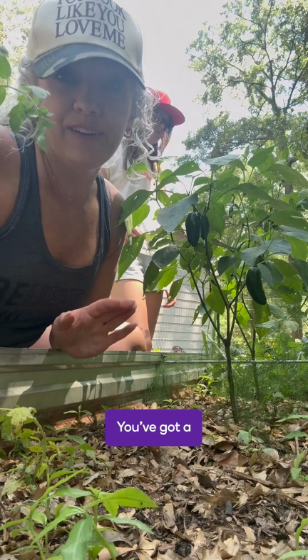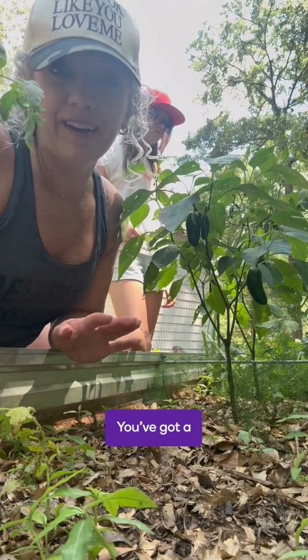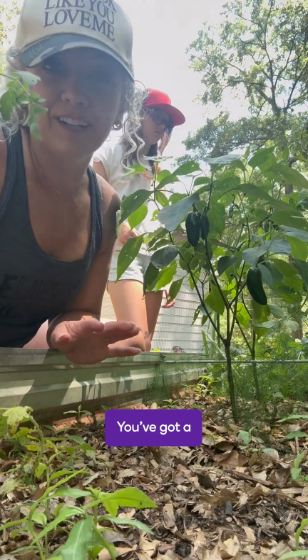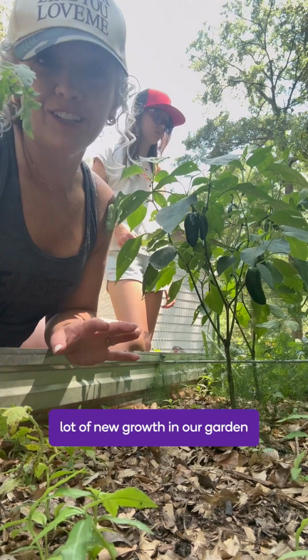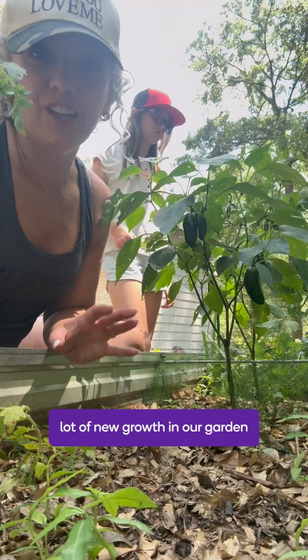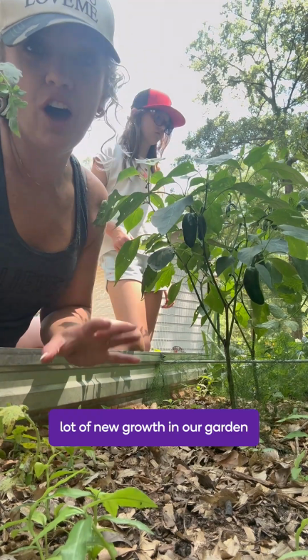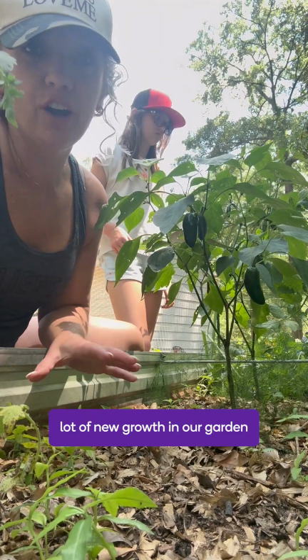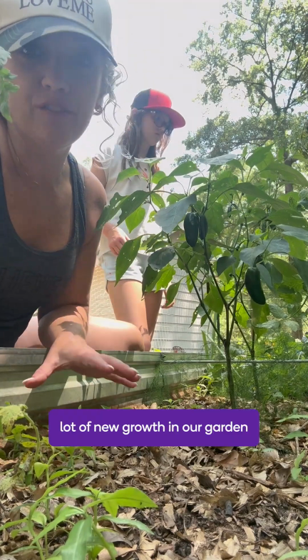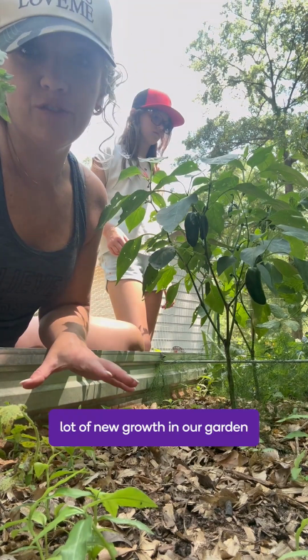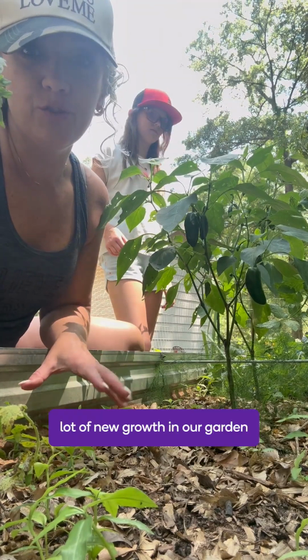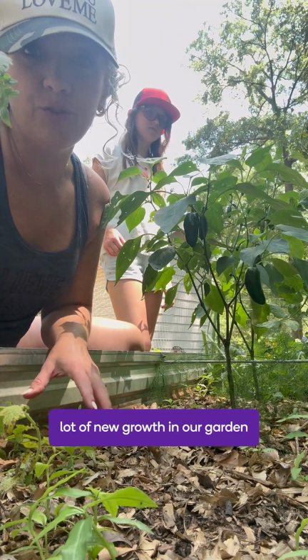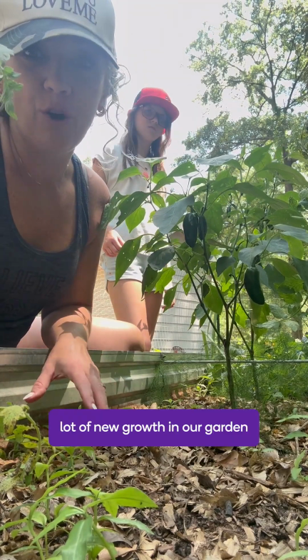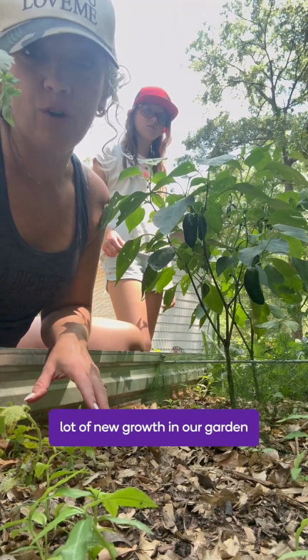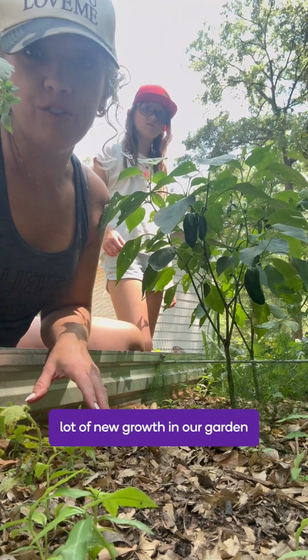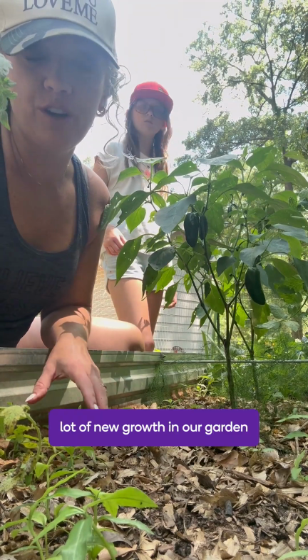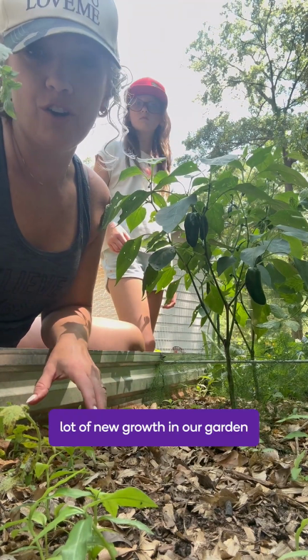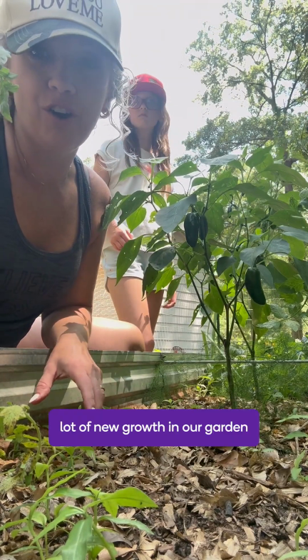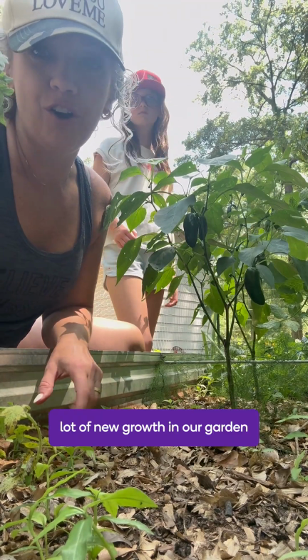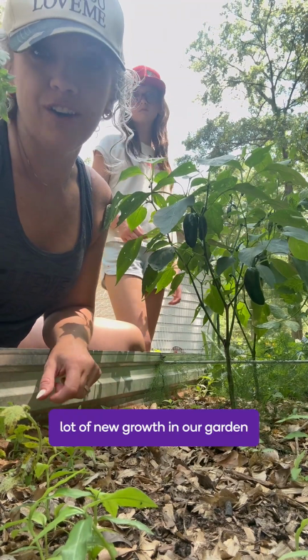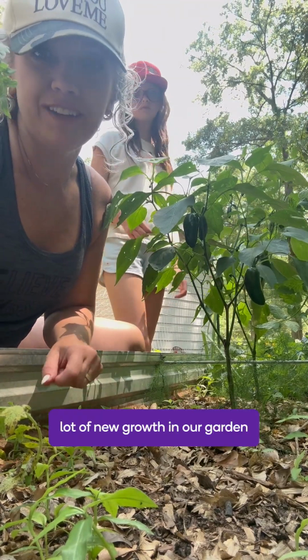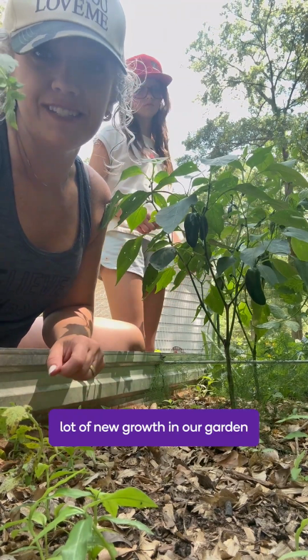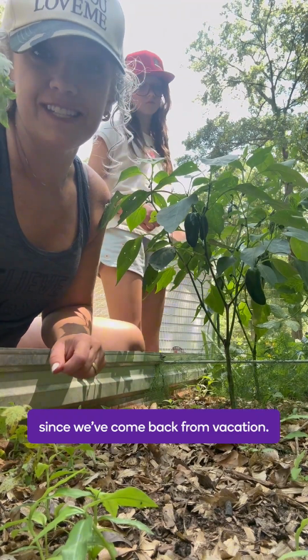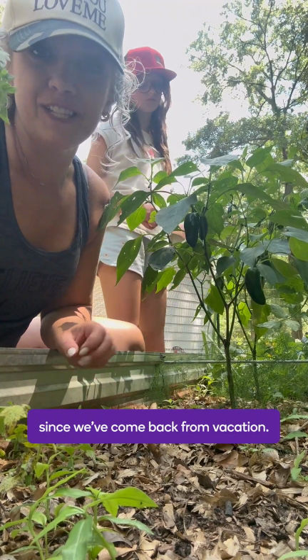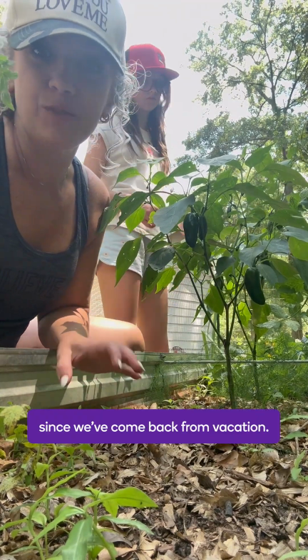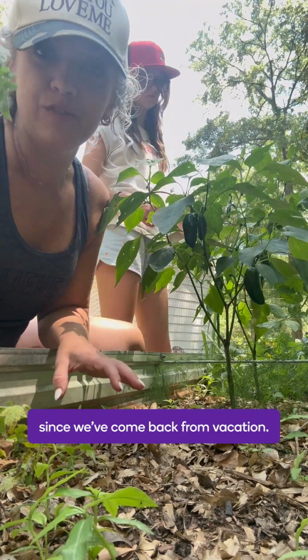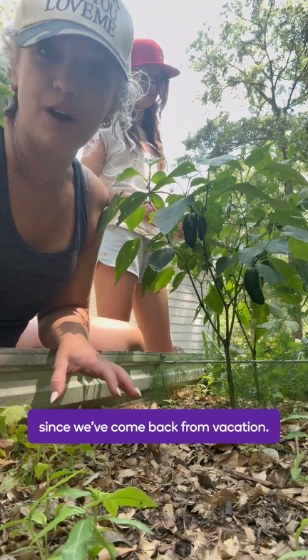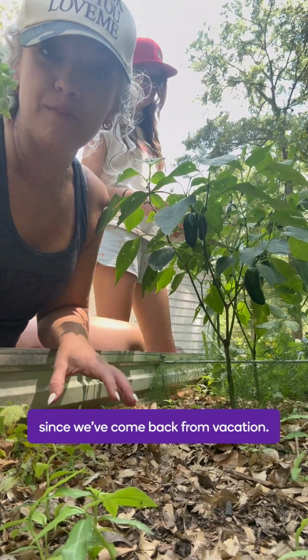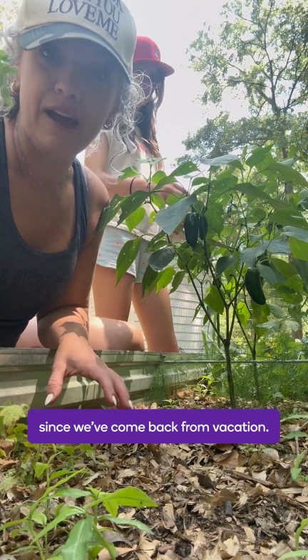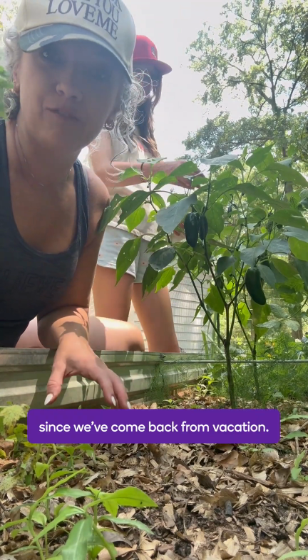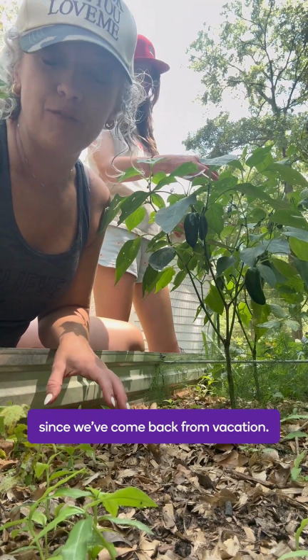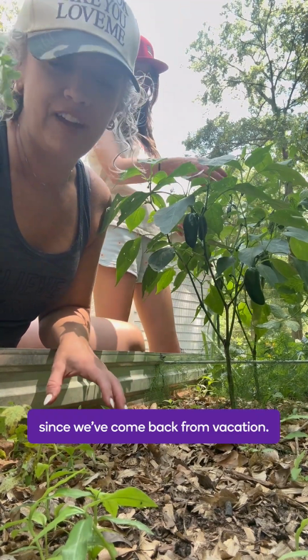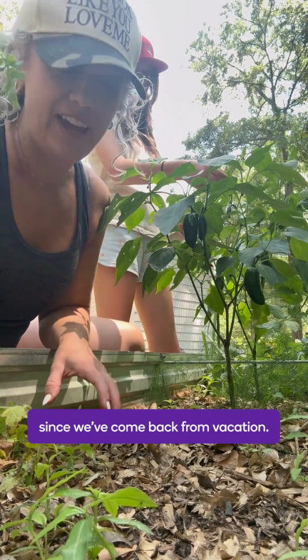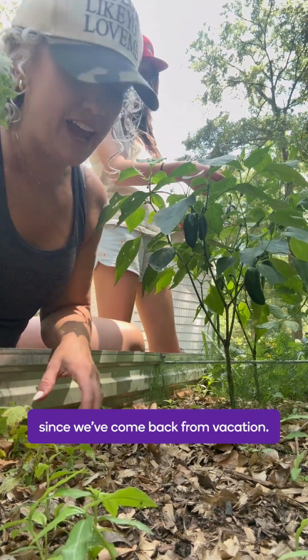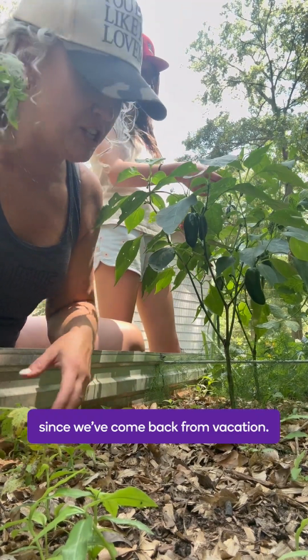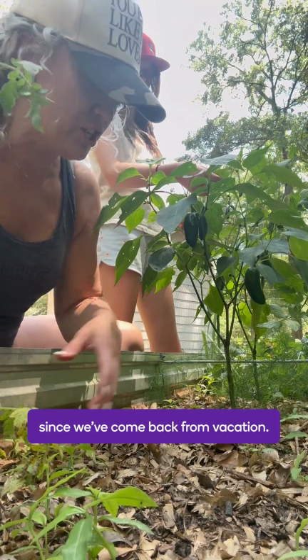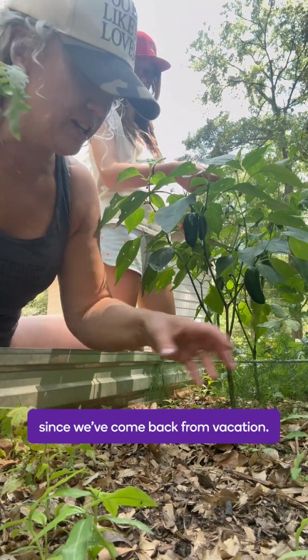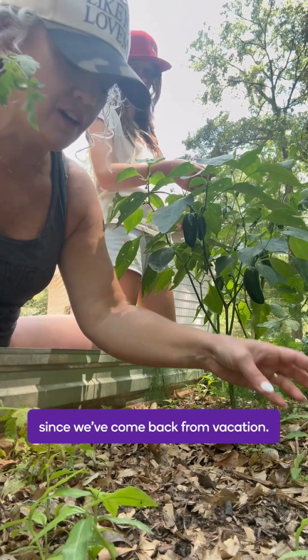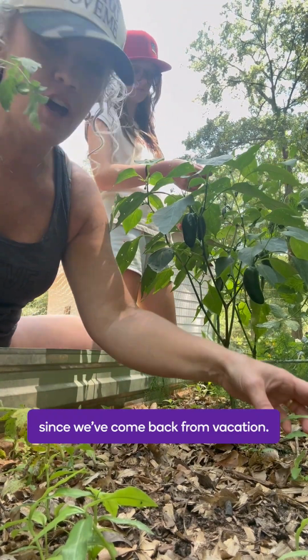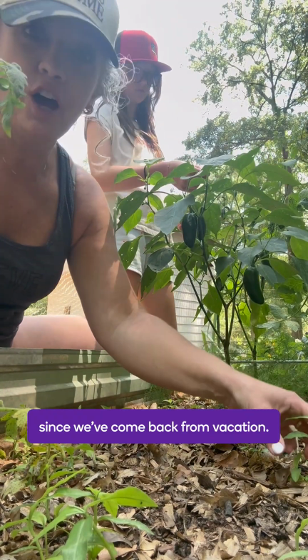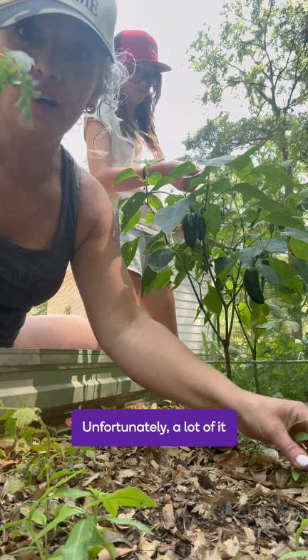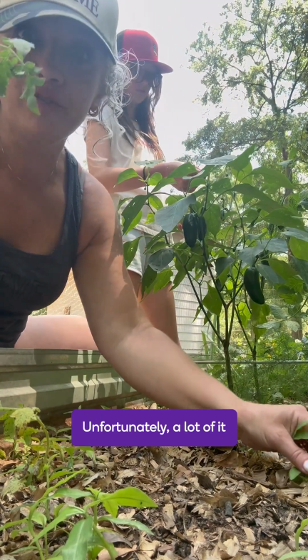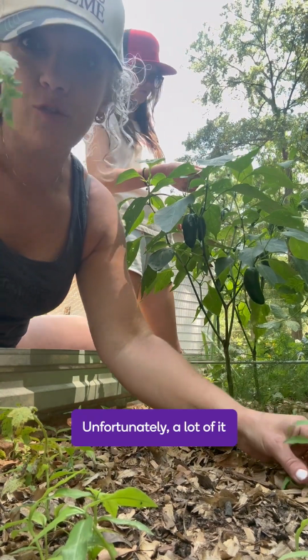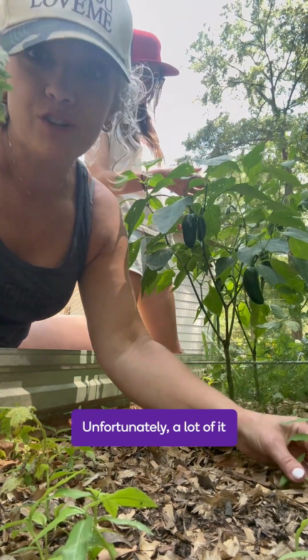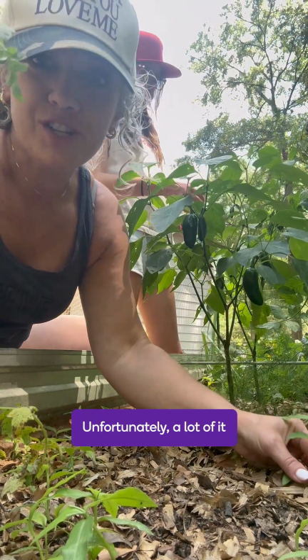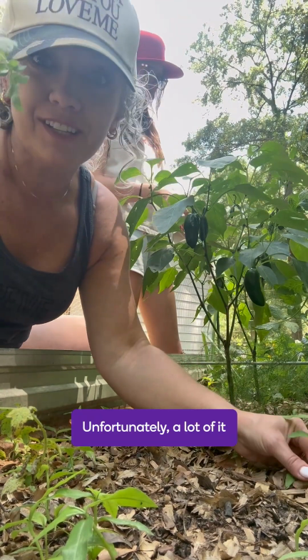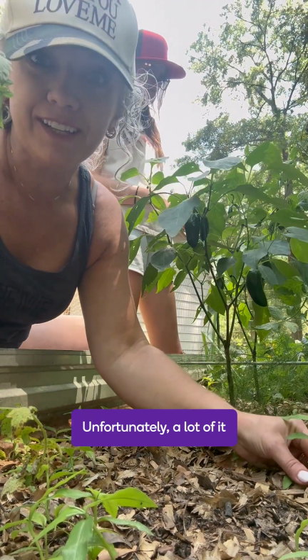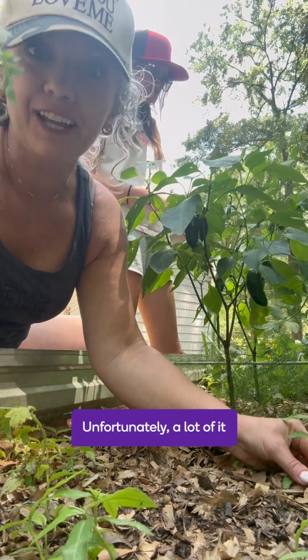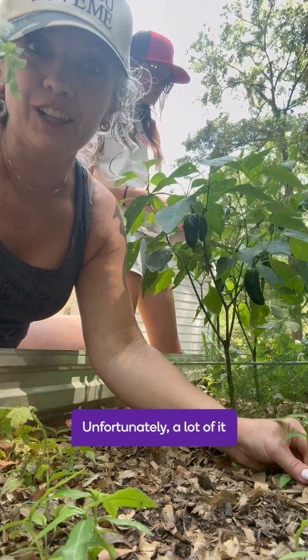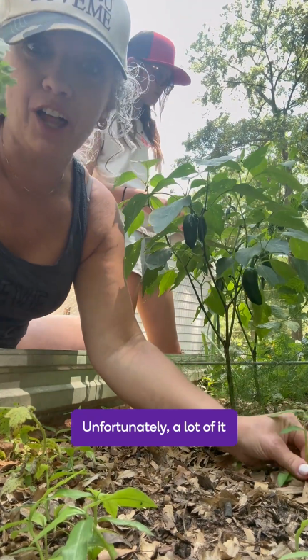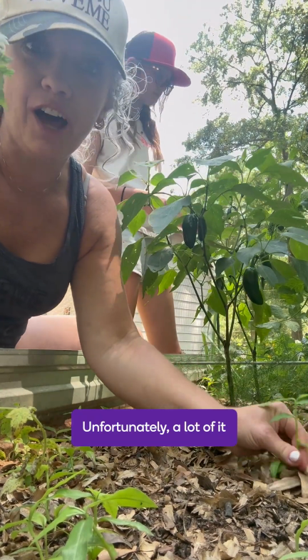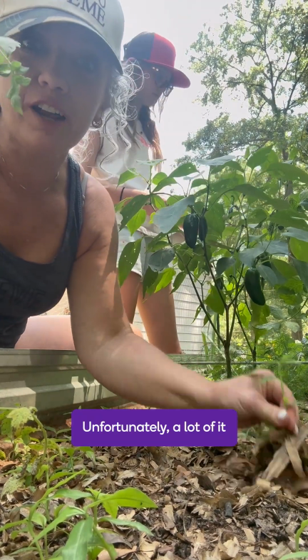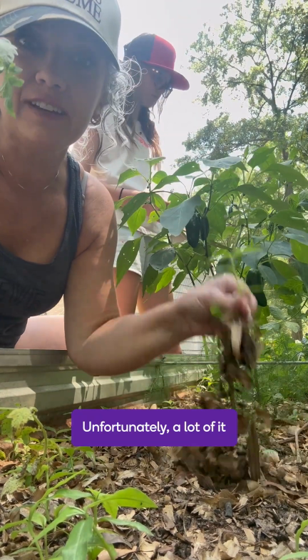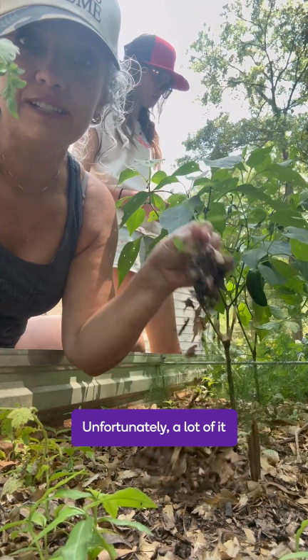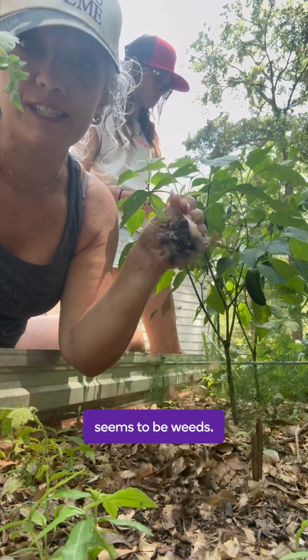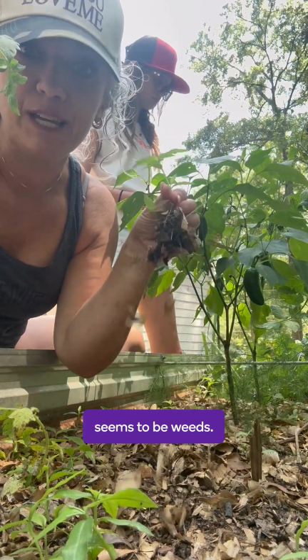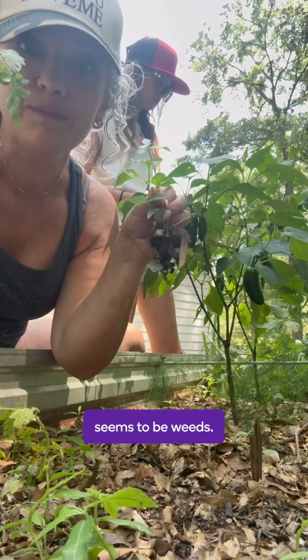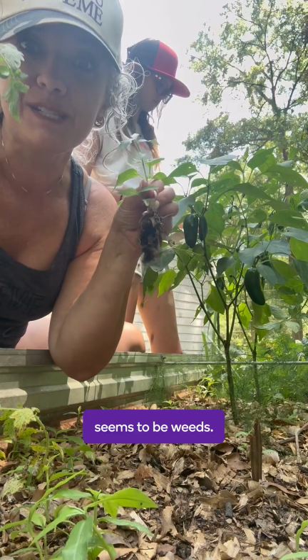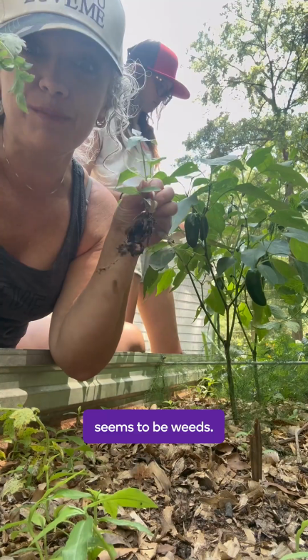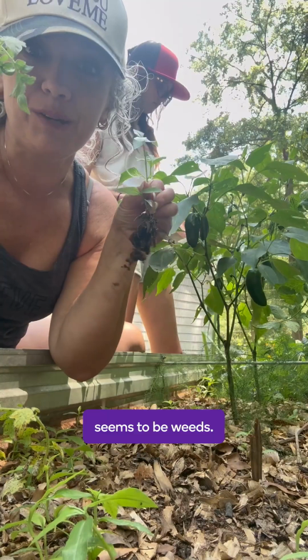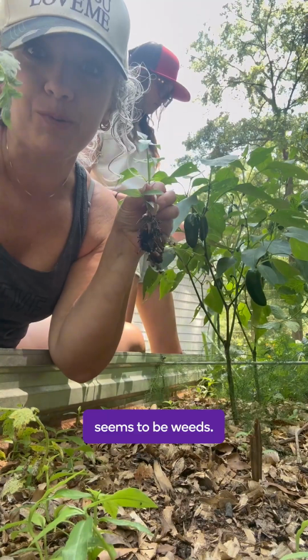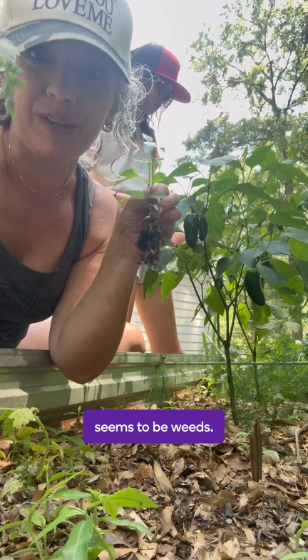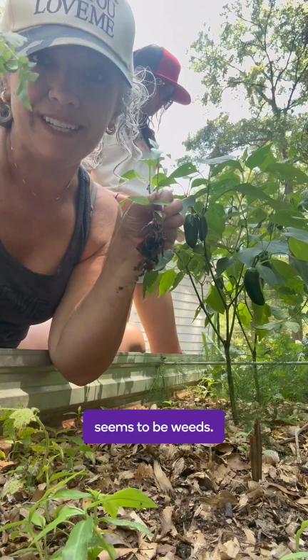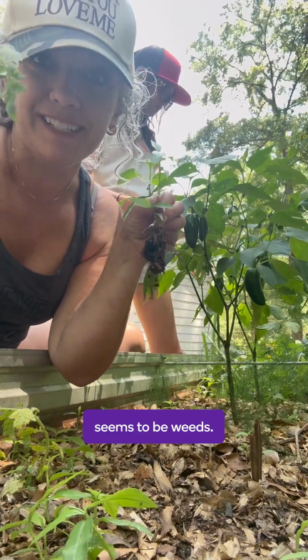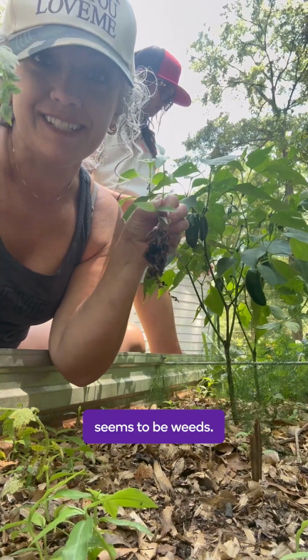We've had a lot of new growth in our garden since we've come back from vacation. Unfortunately, a lot of it seems to be weeds.